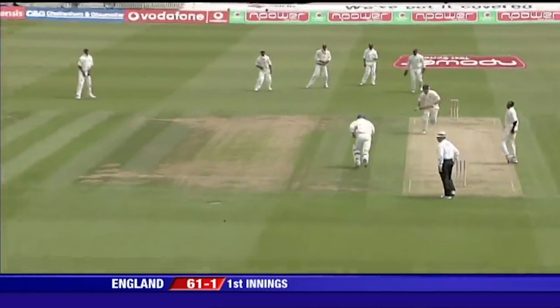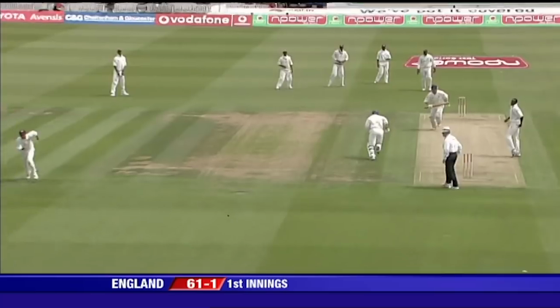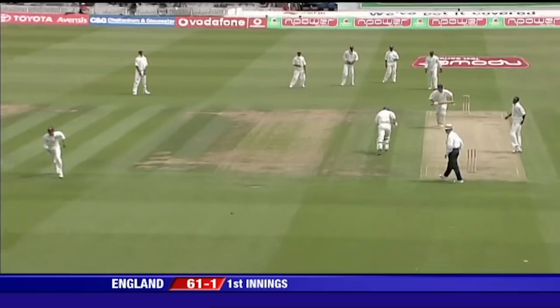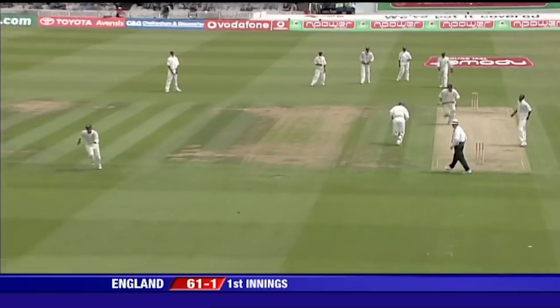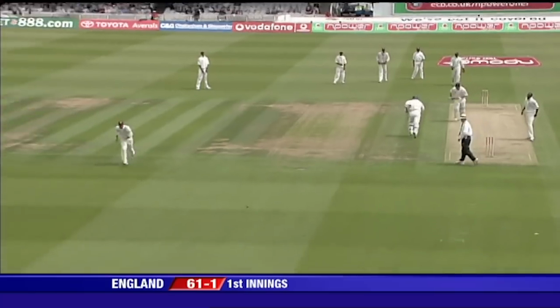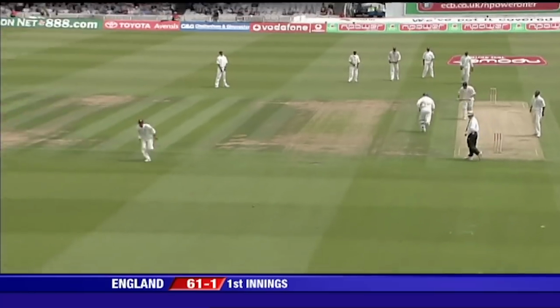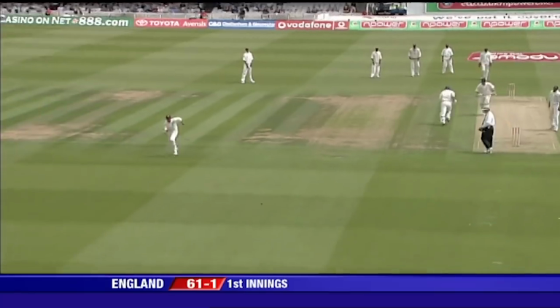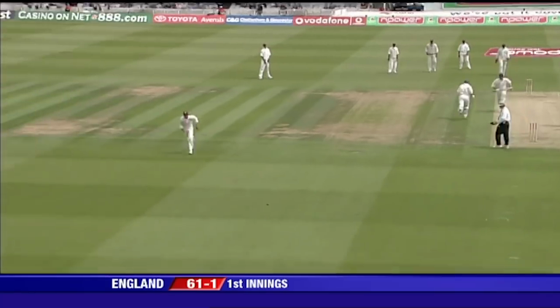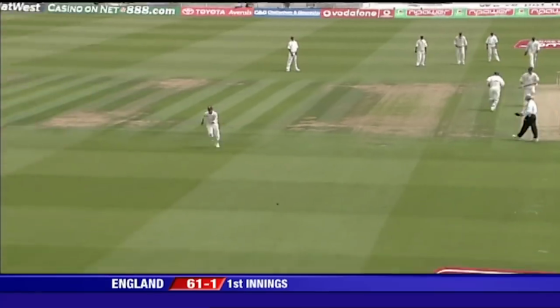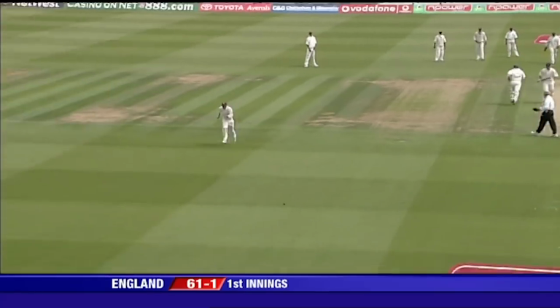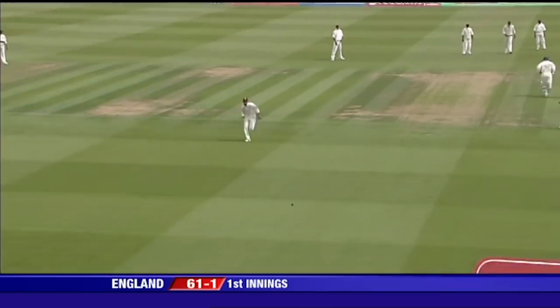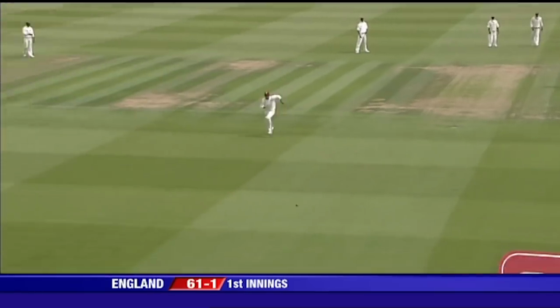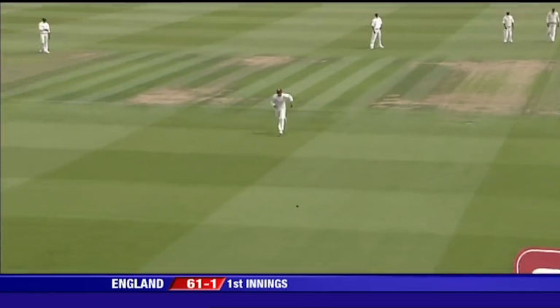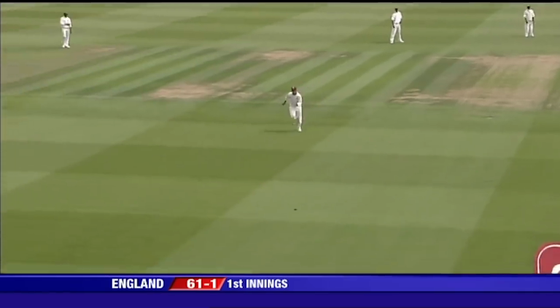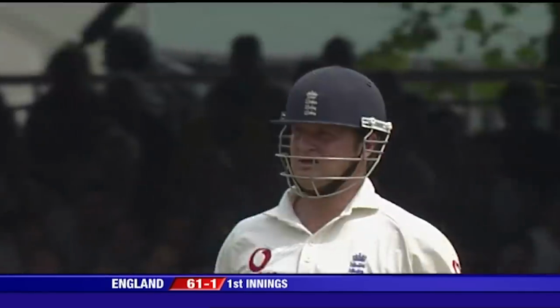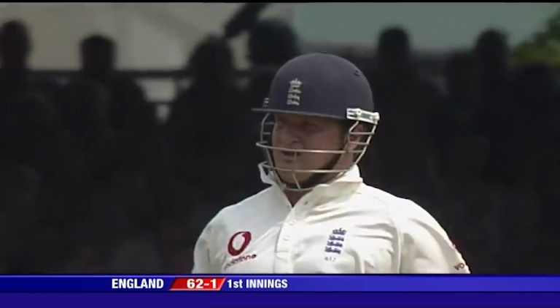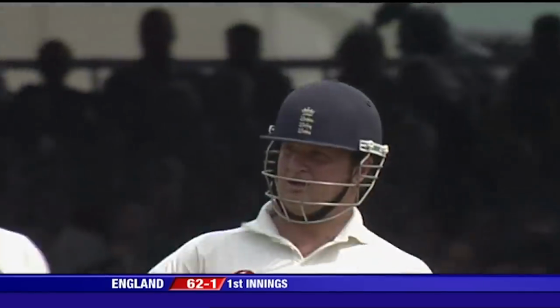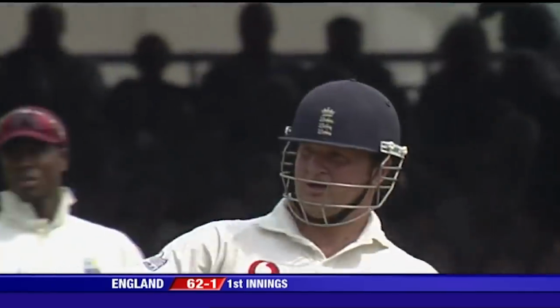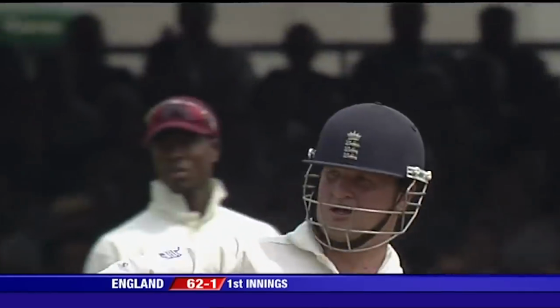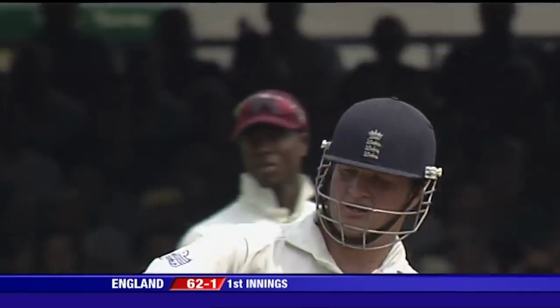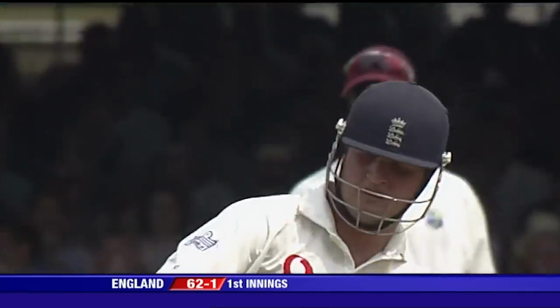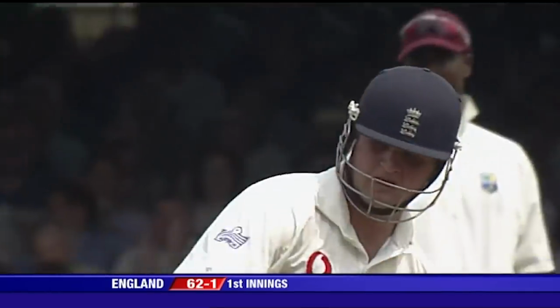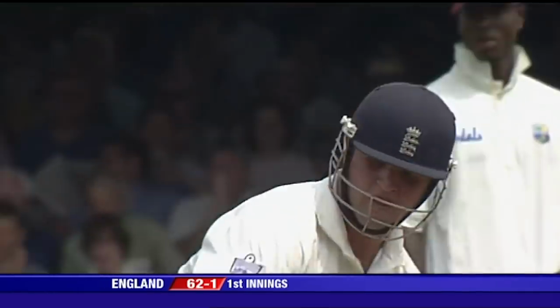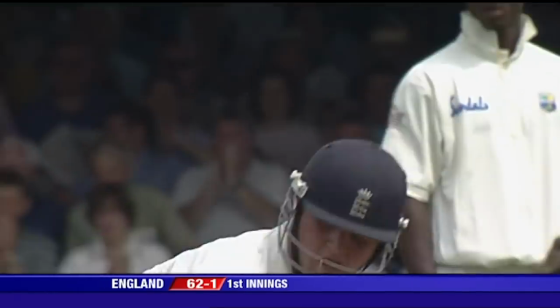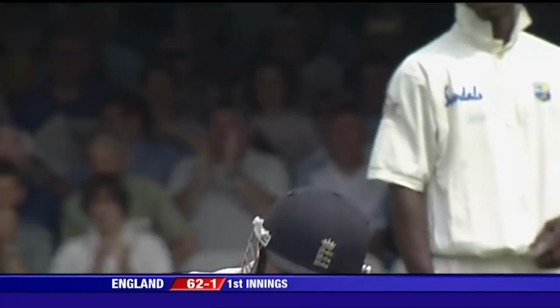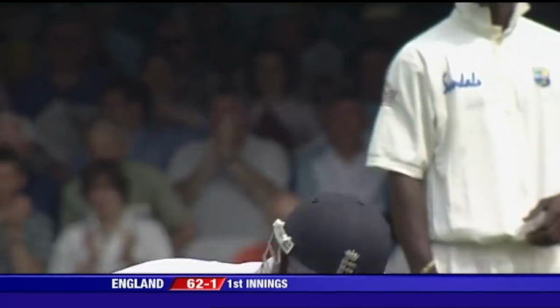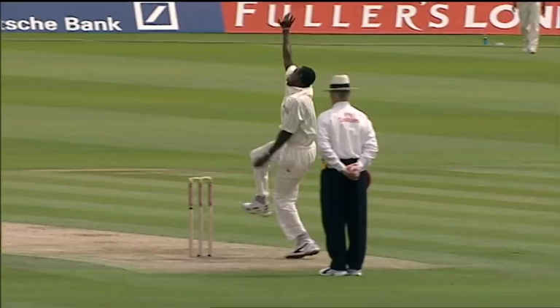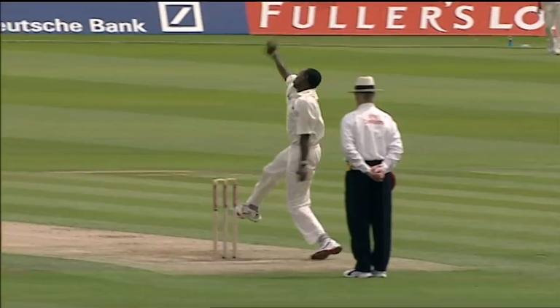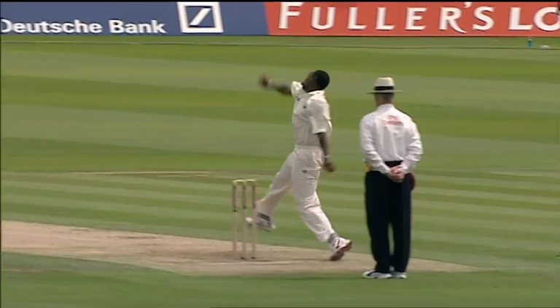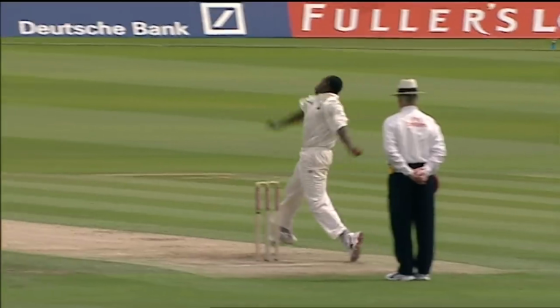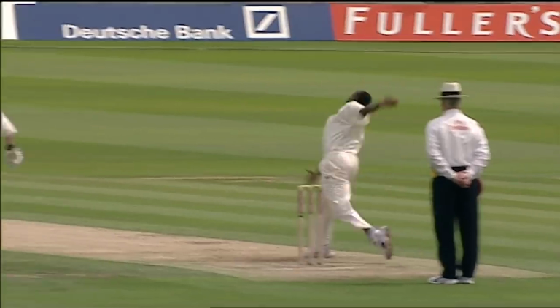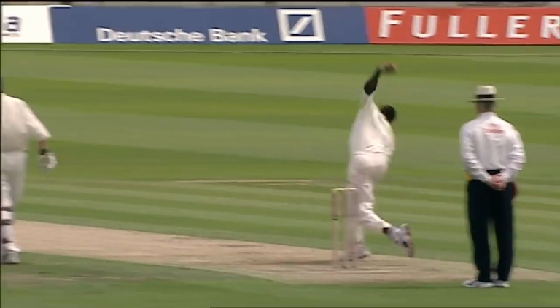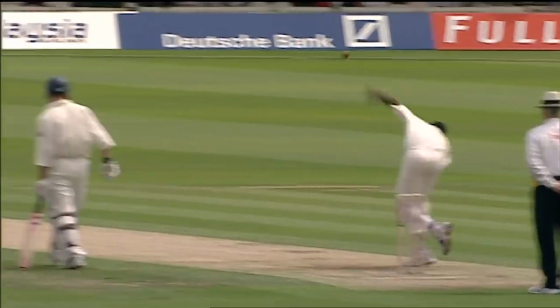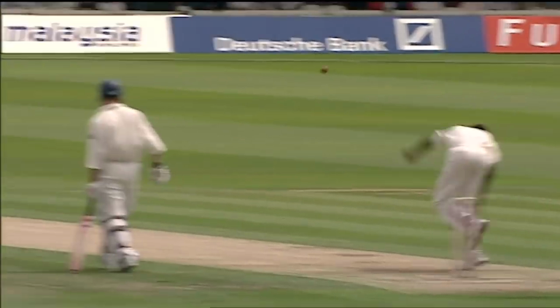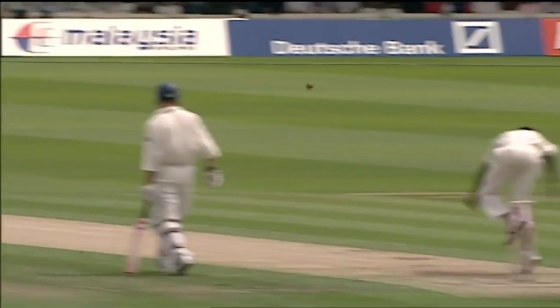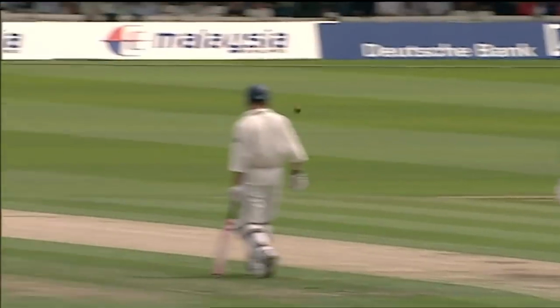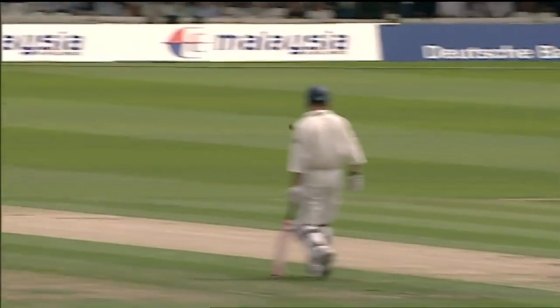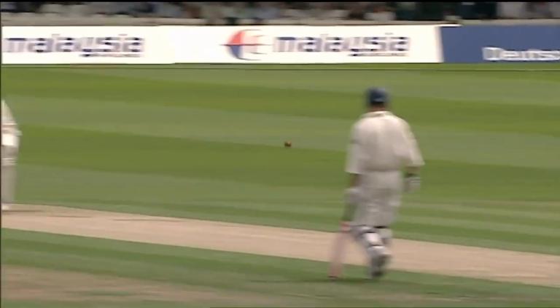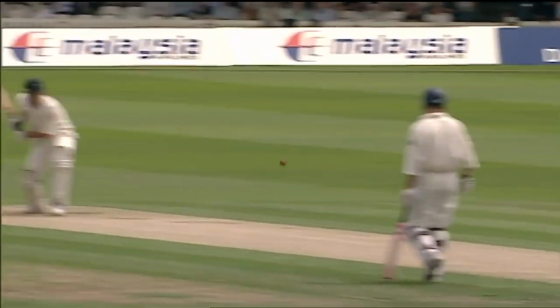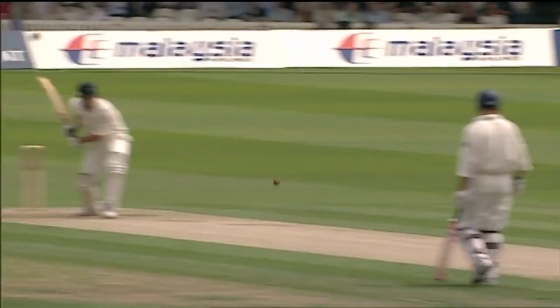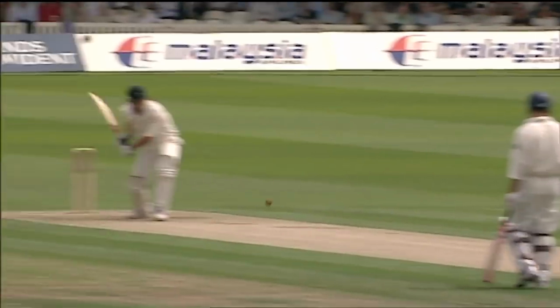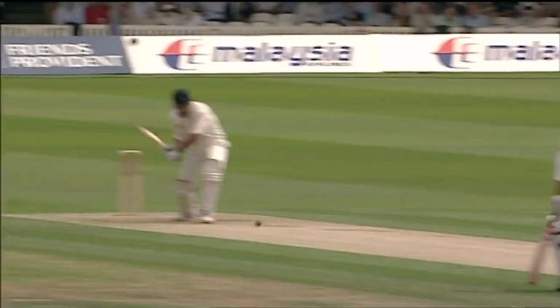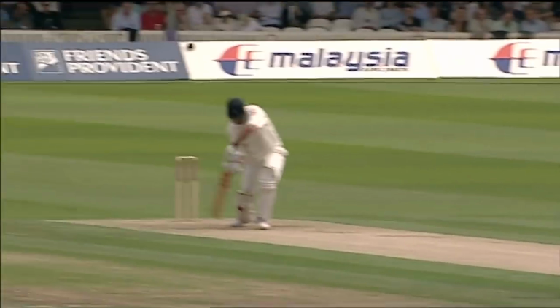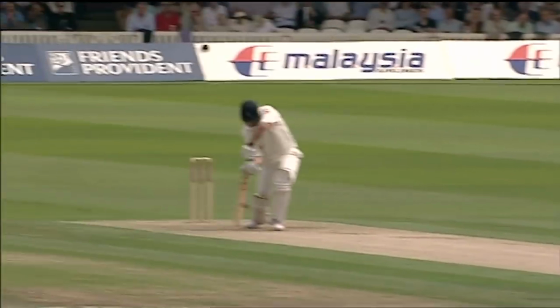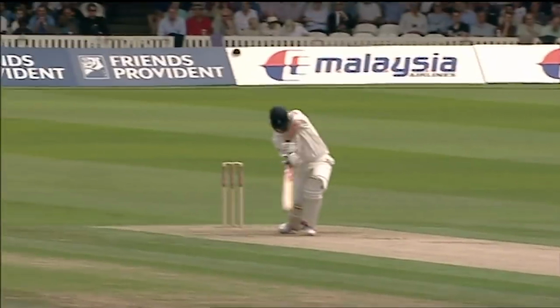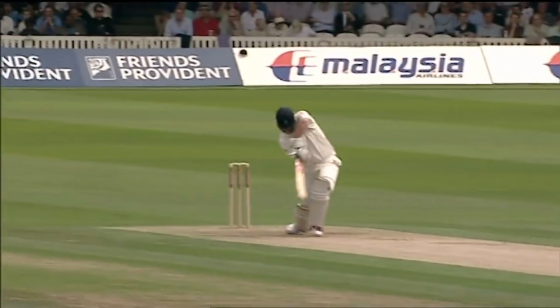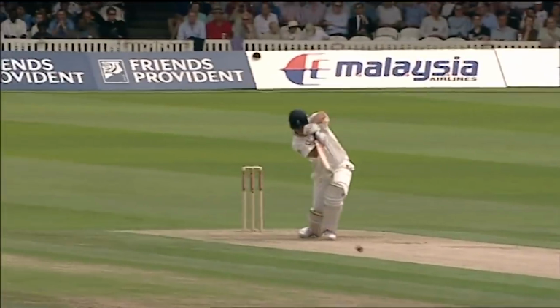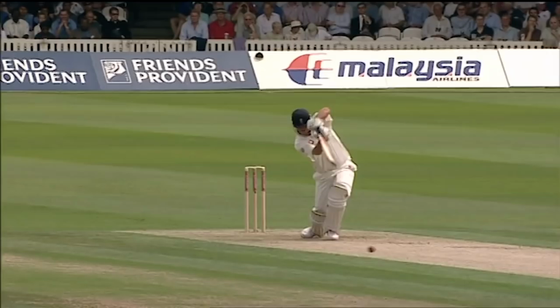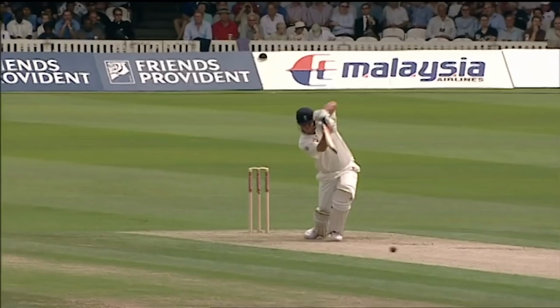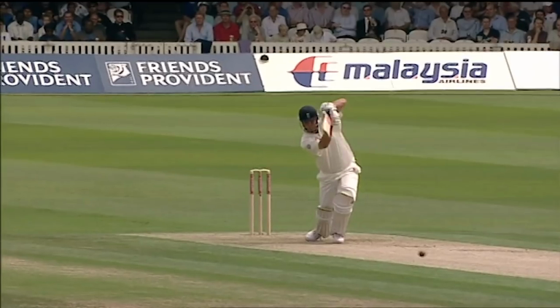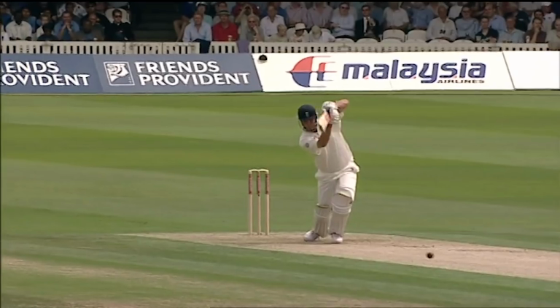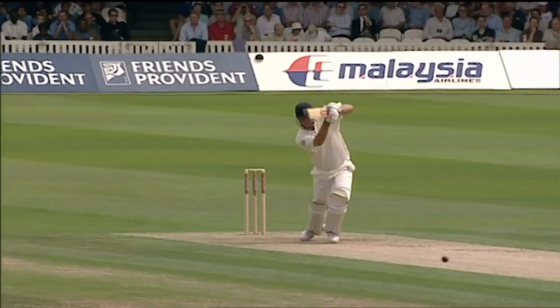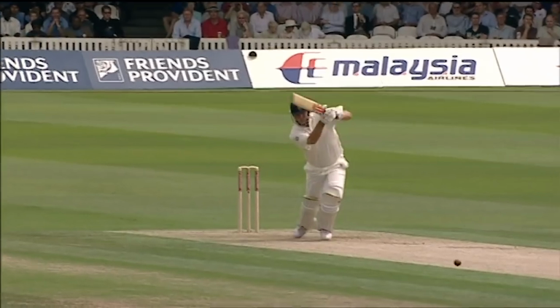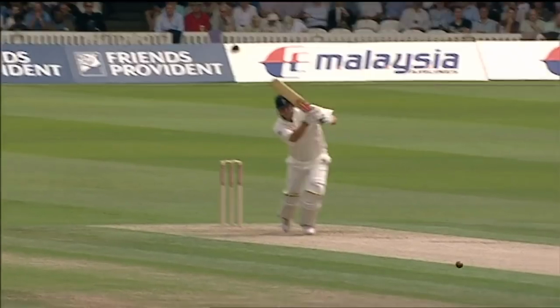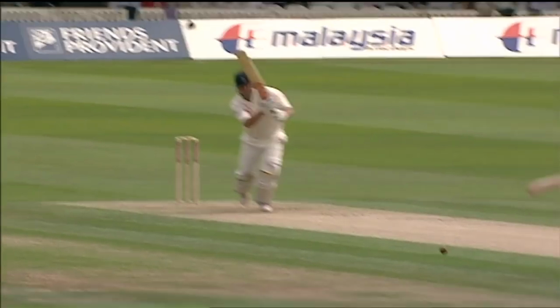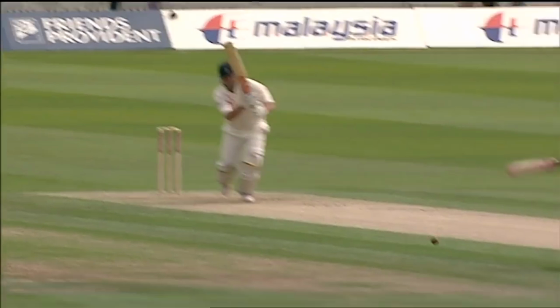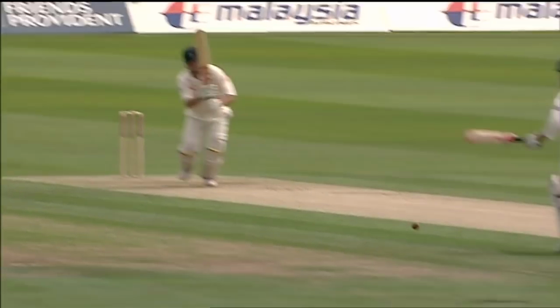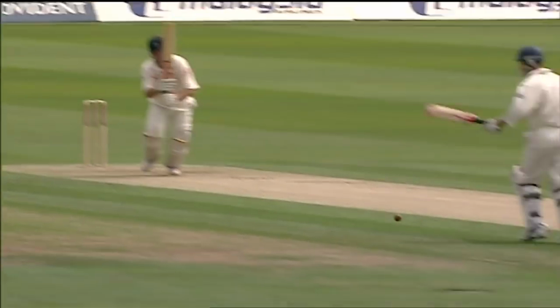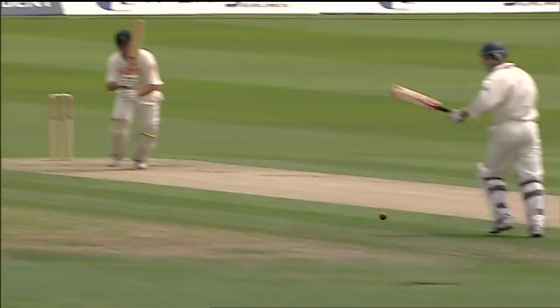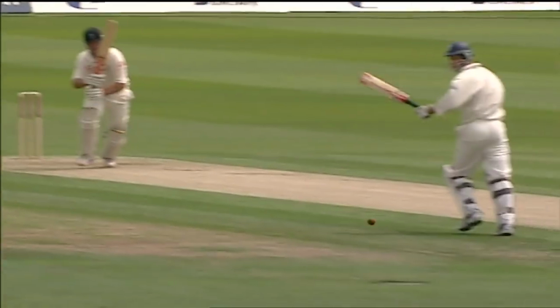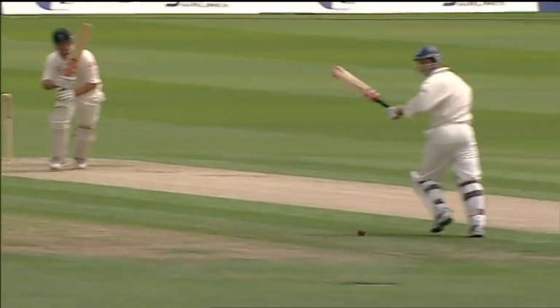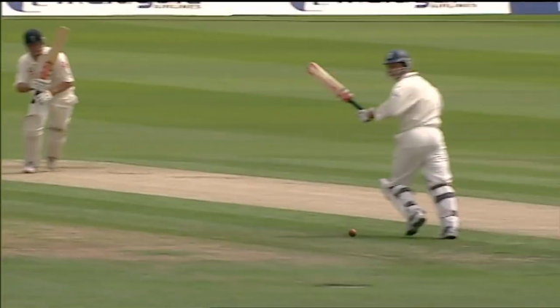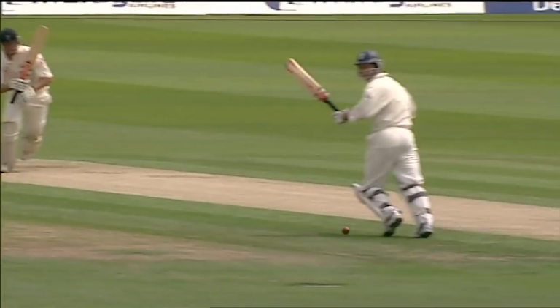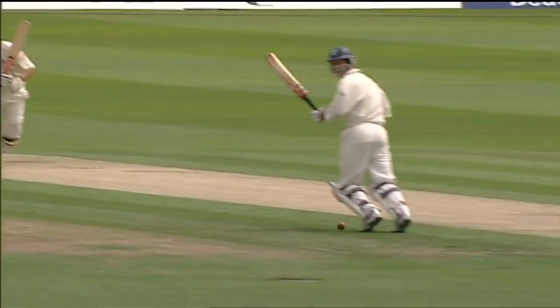That's a good shot. Full face at the bat, straight back up the ground through mid-off.